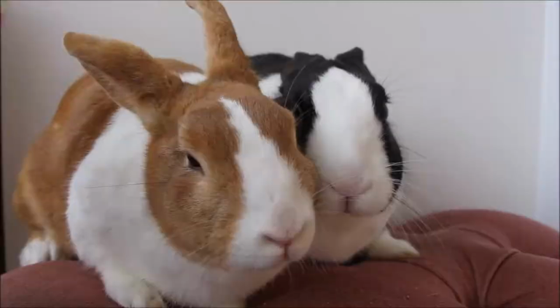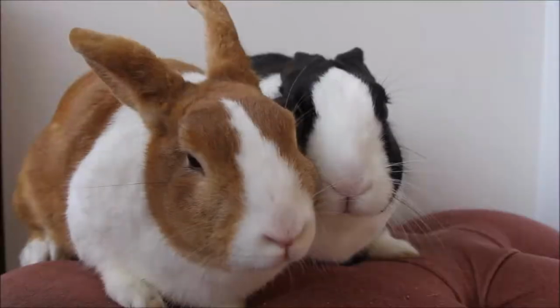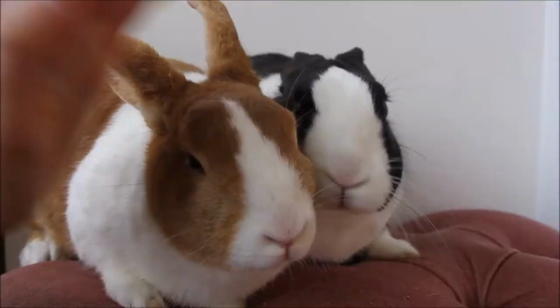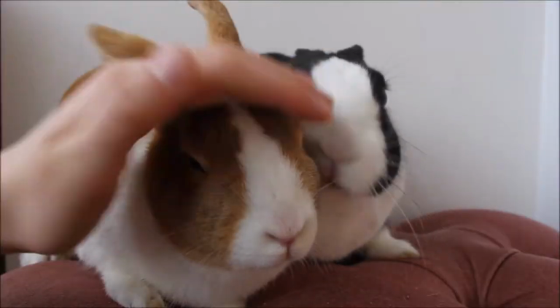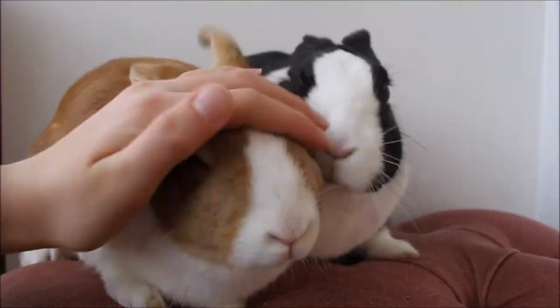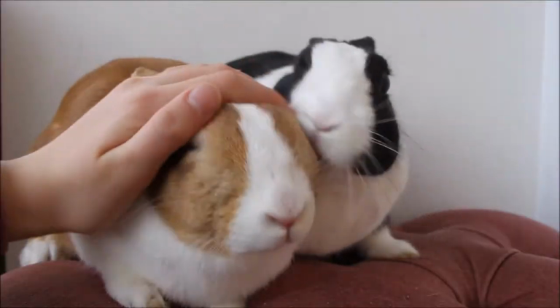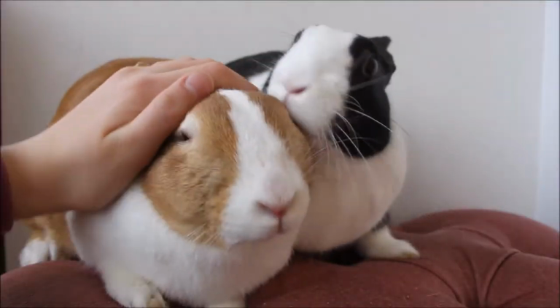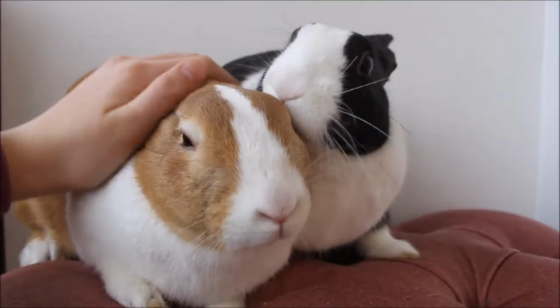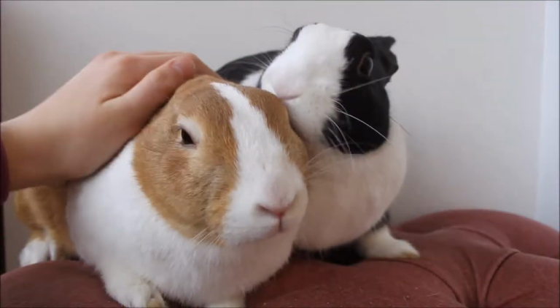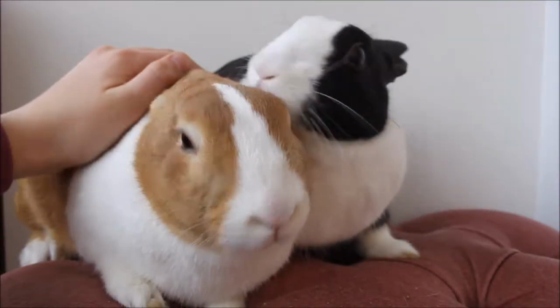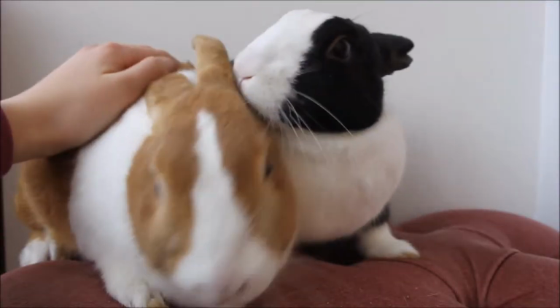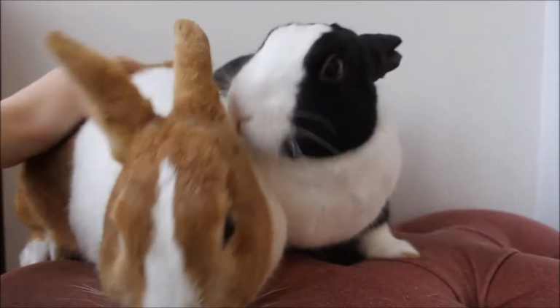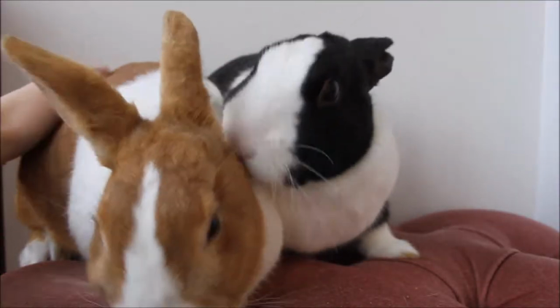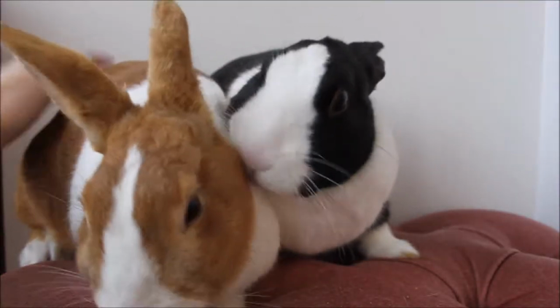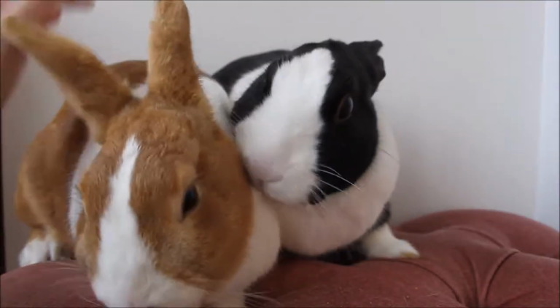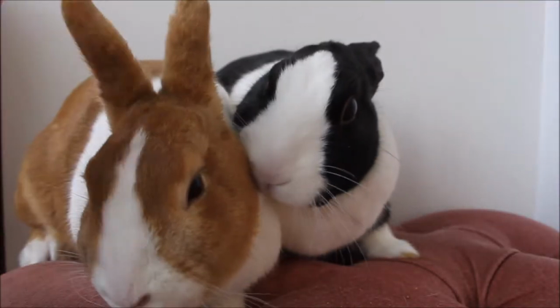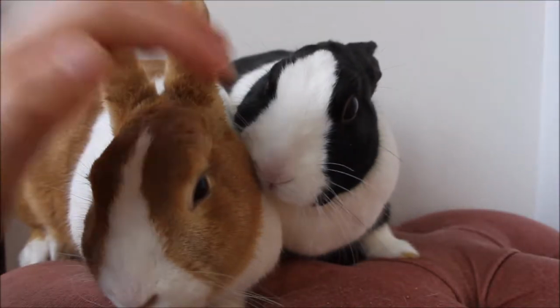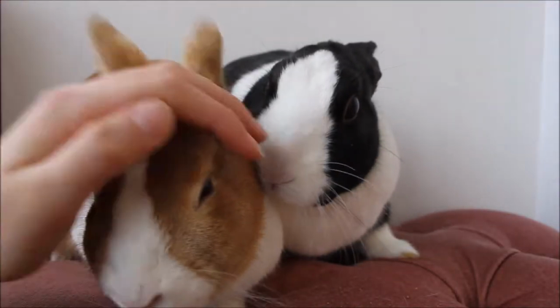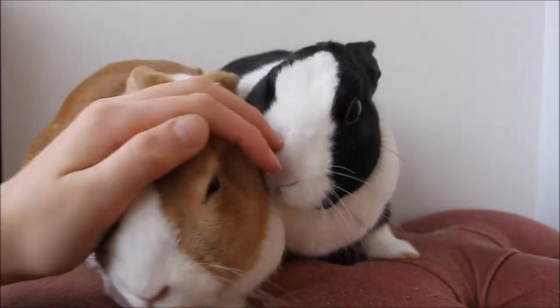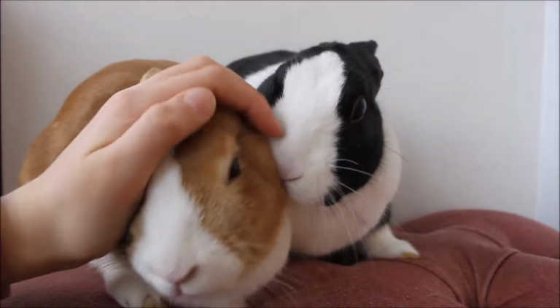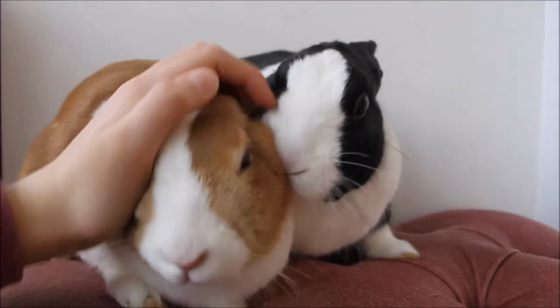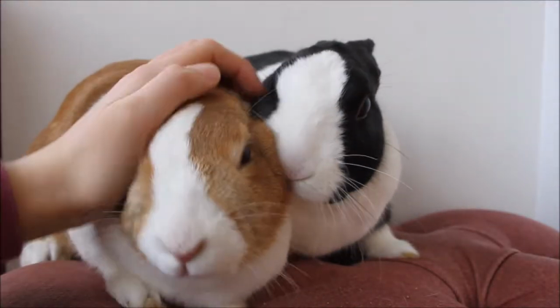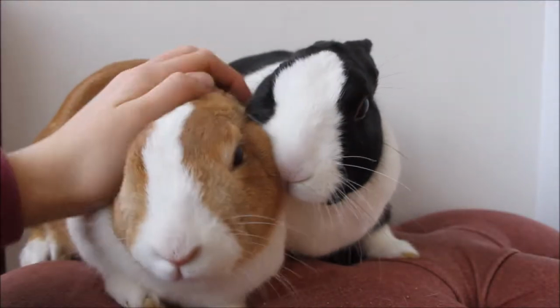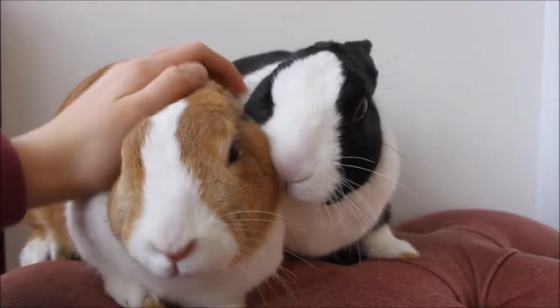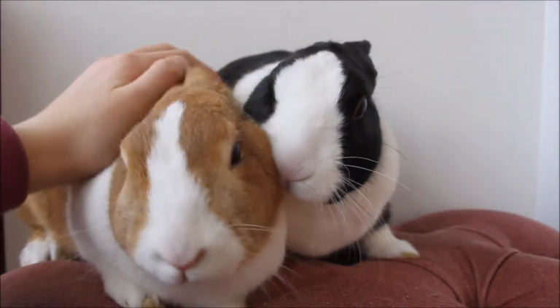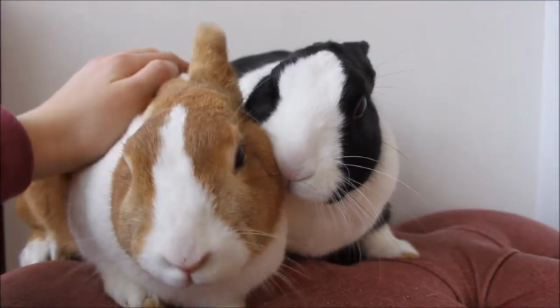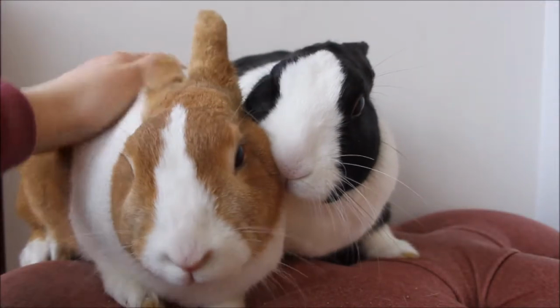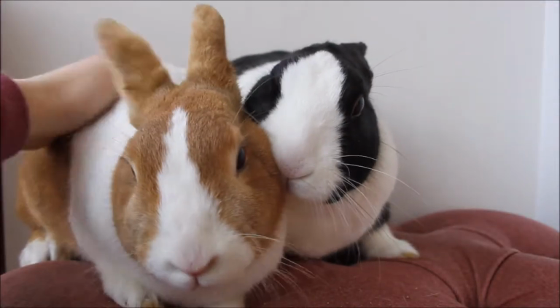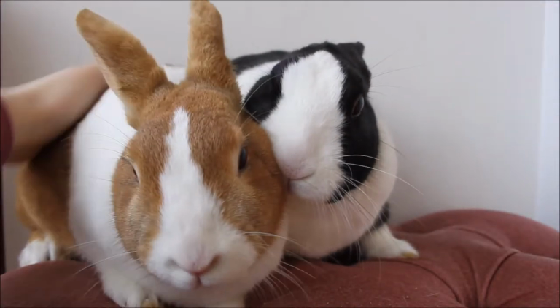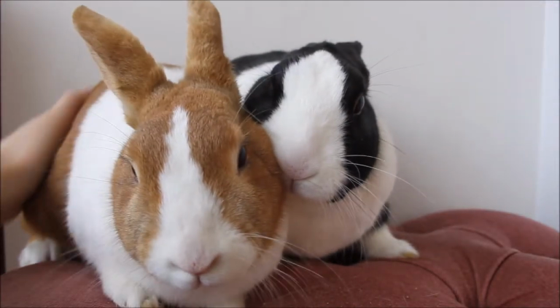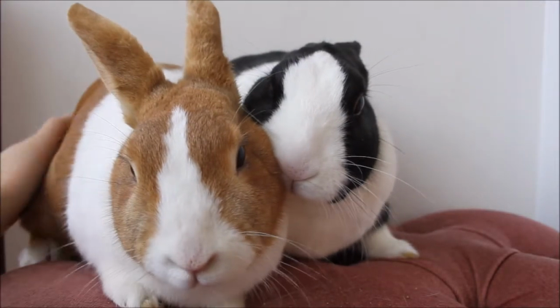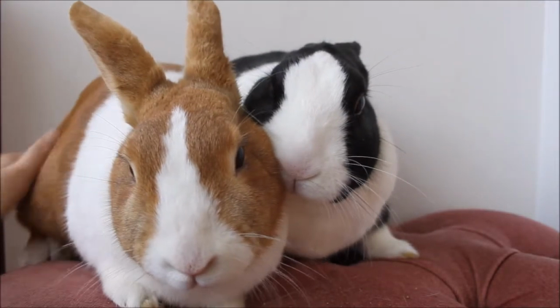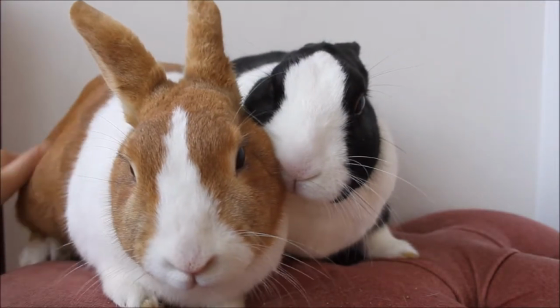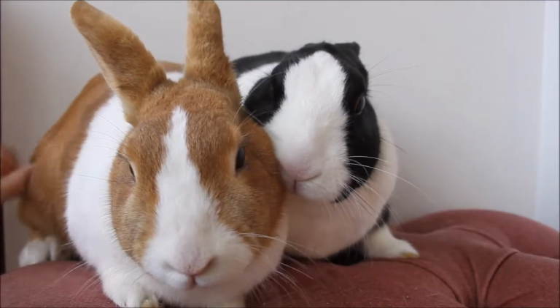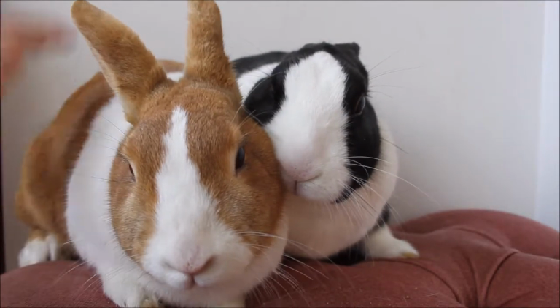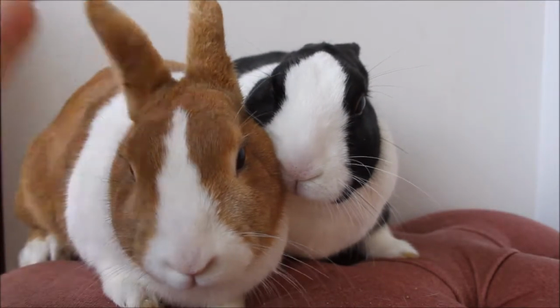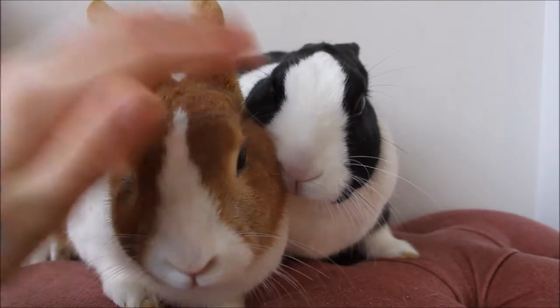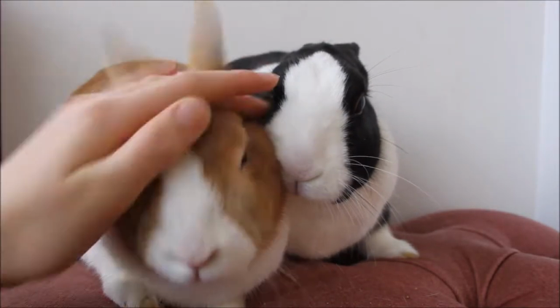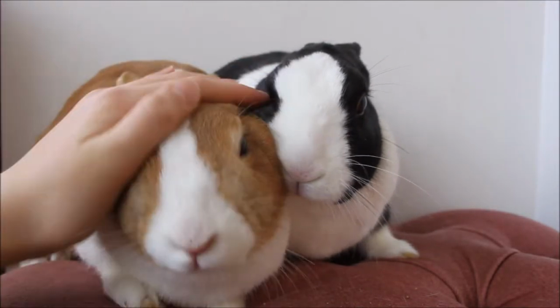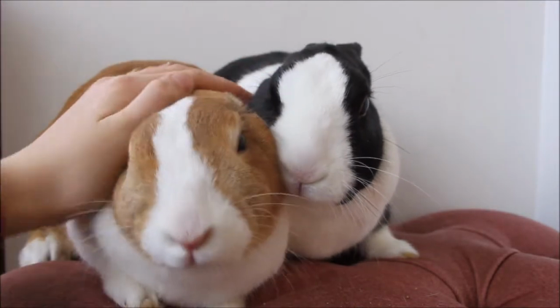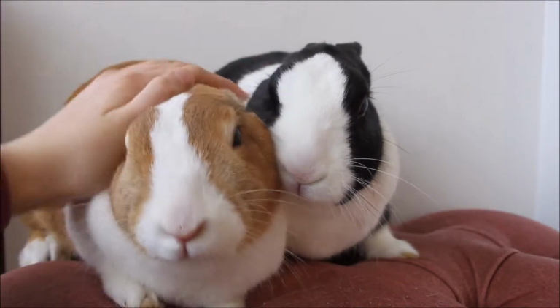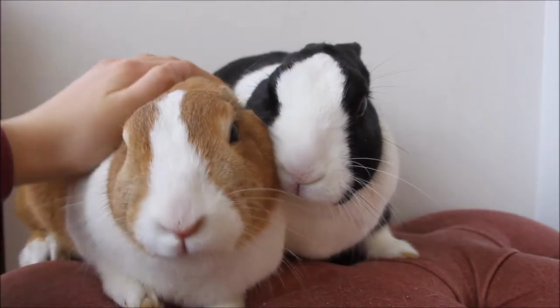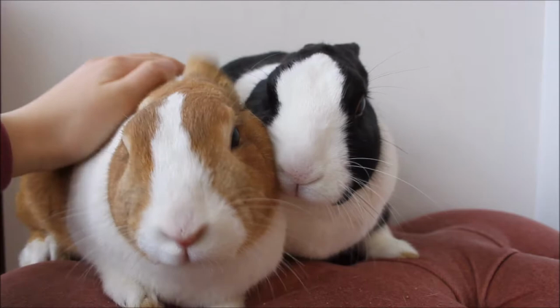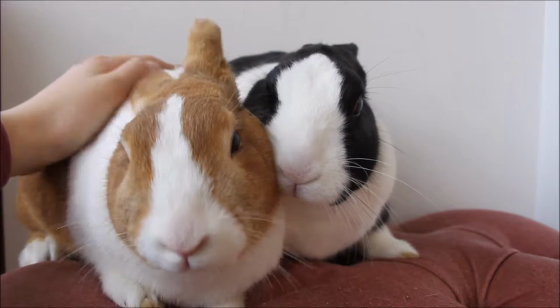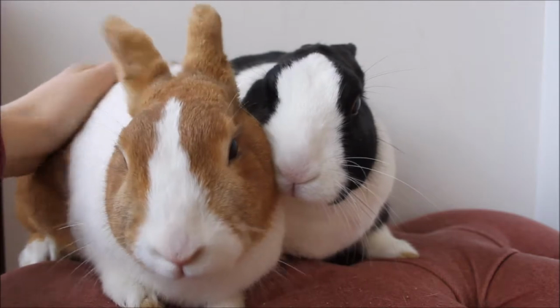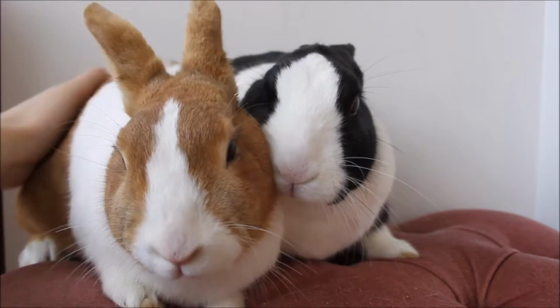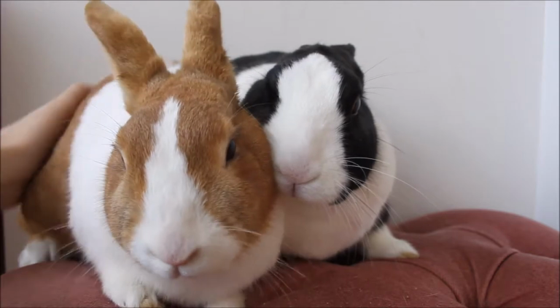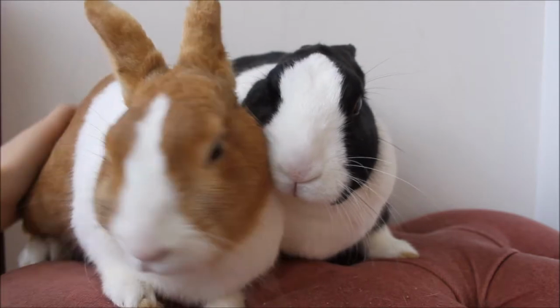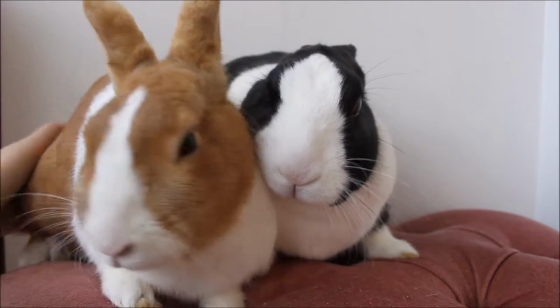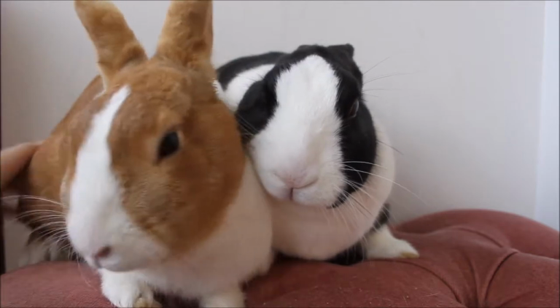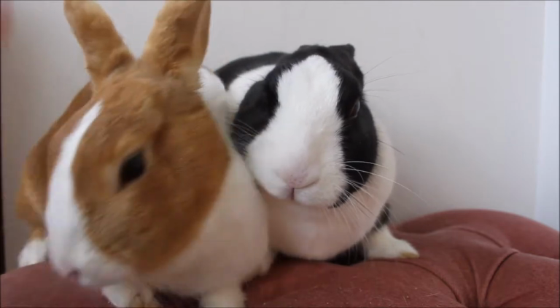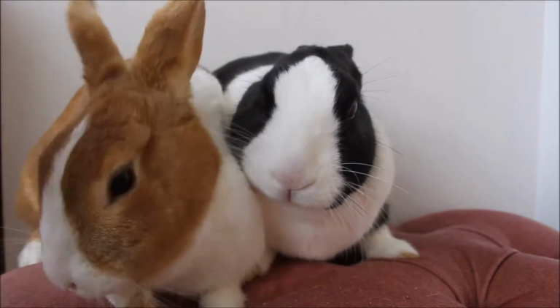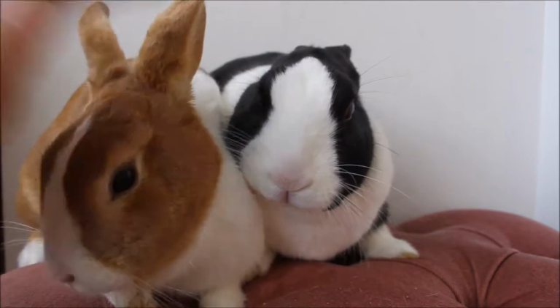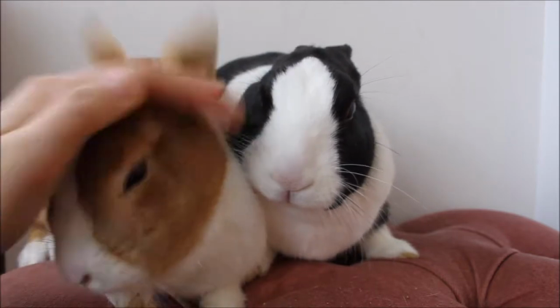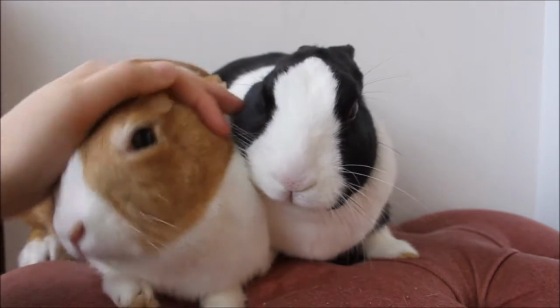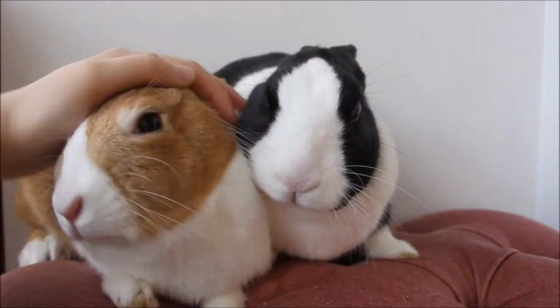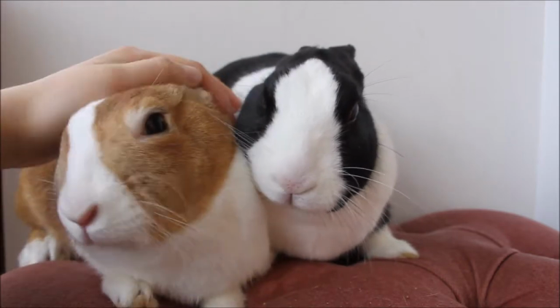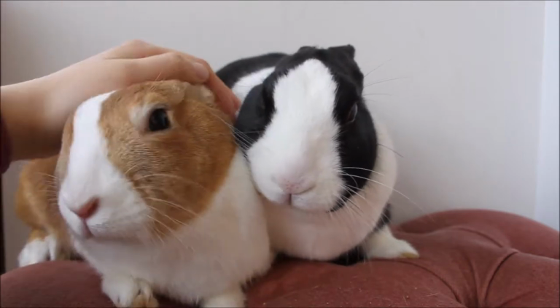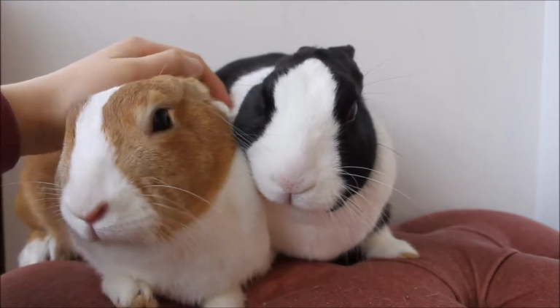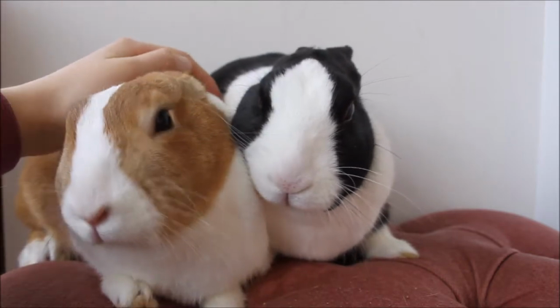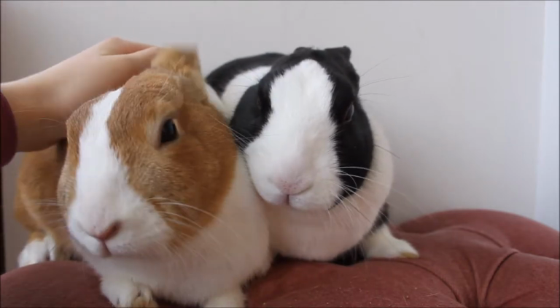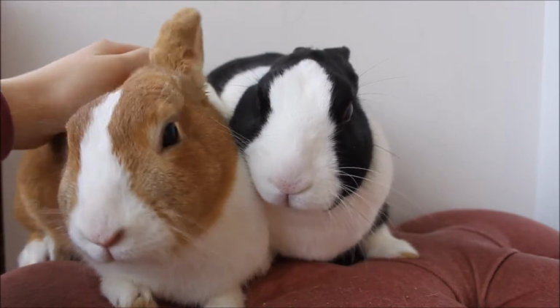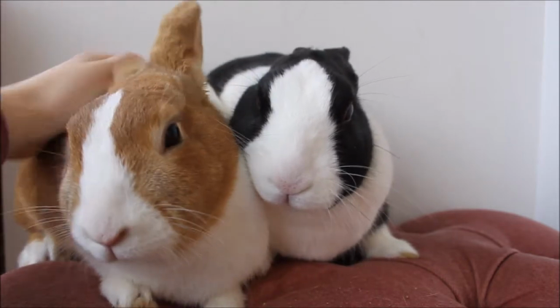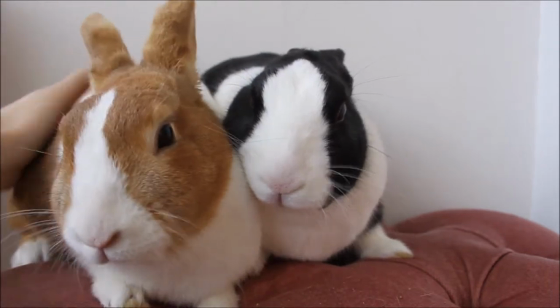Hey everyone, so today I'll be telling you guys some tips and tricks for grooming your rabbit and cutting your rabbit's nails.